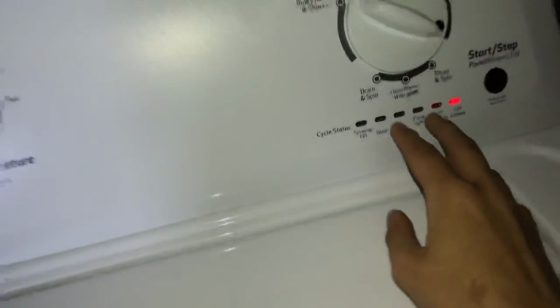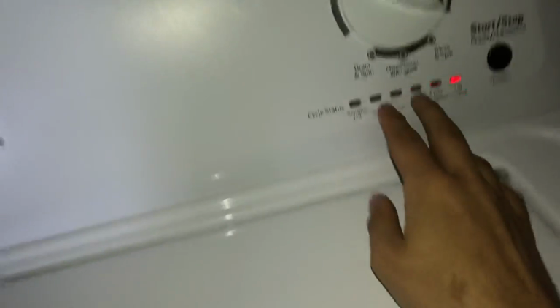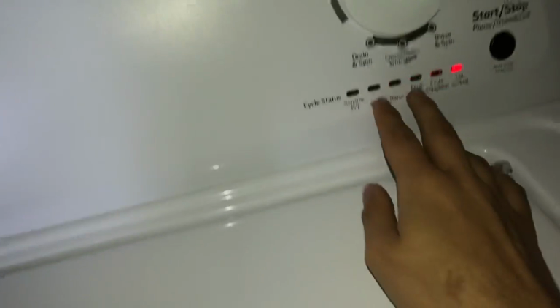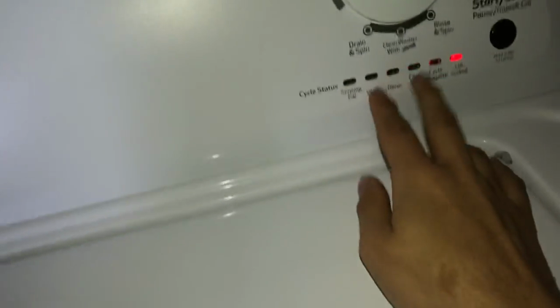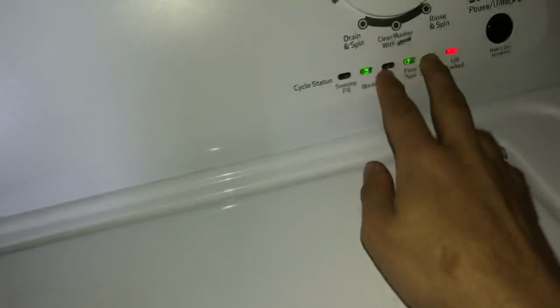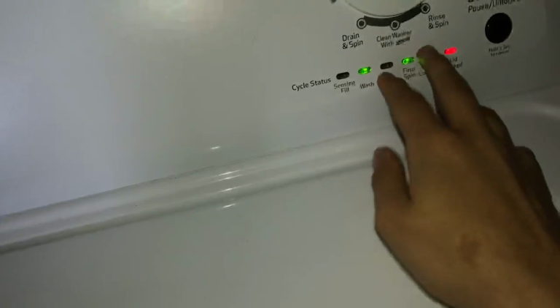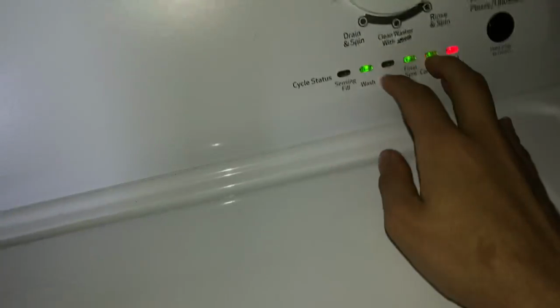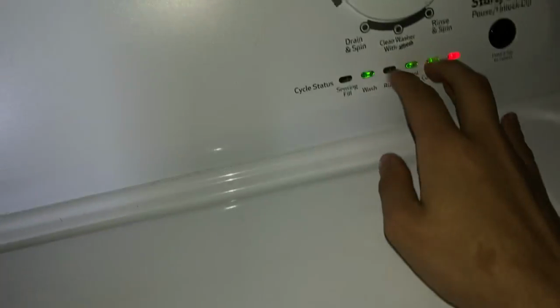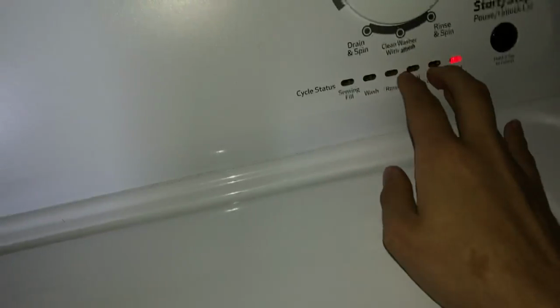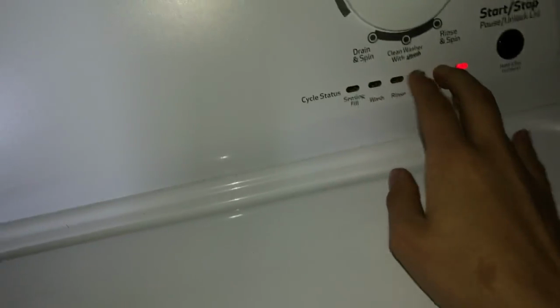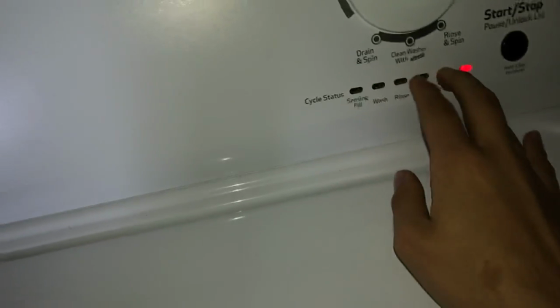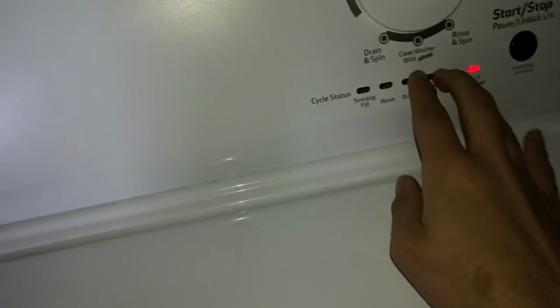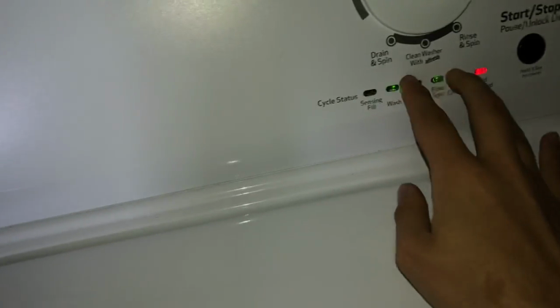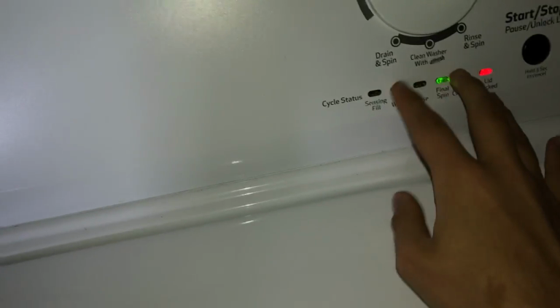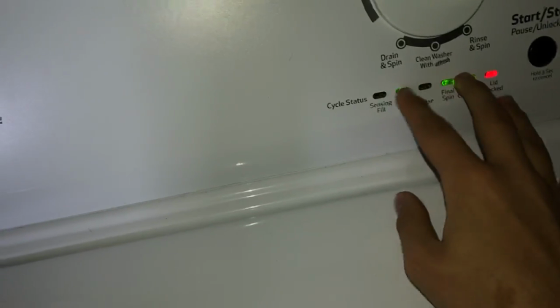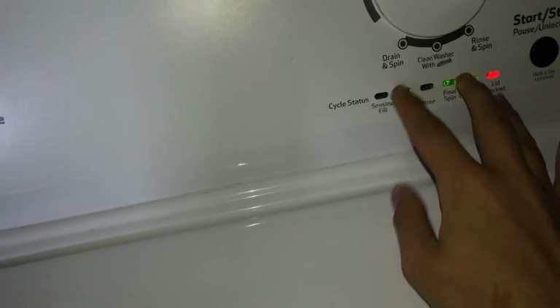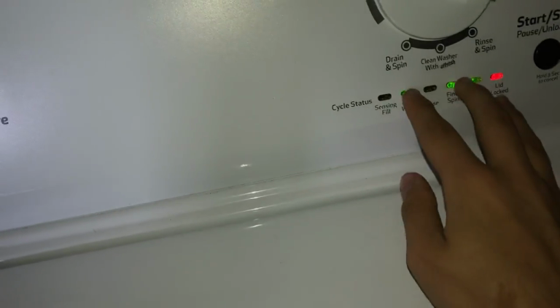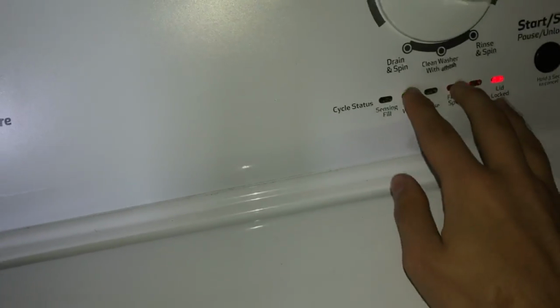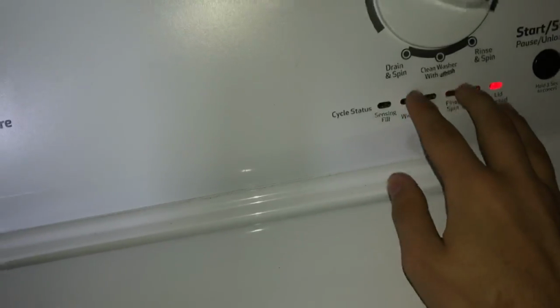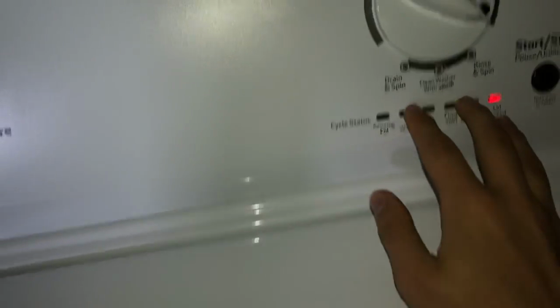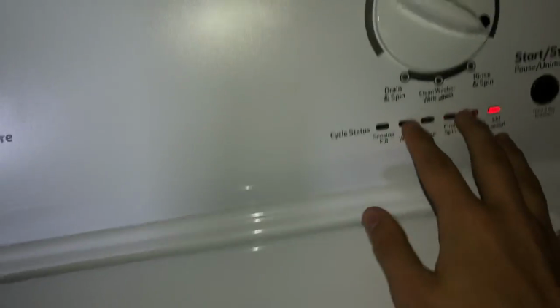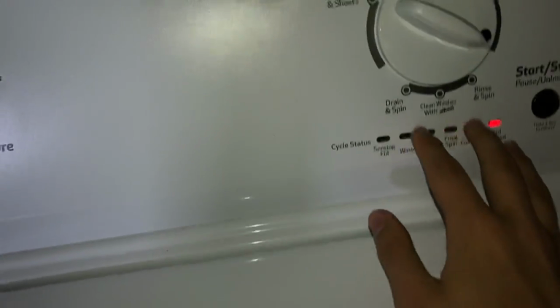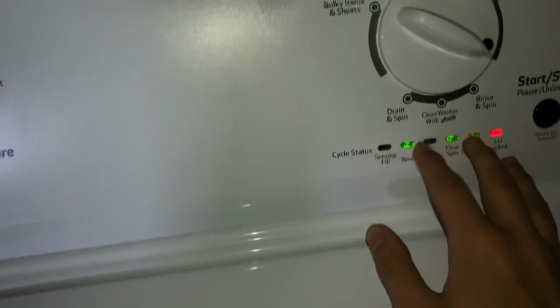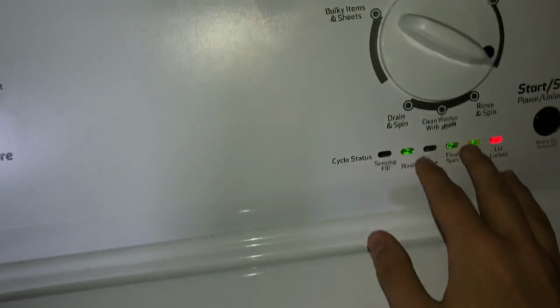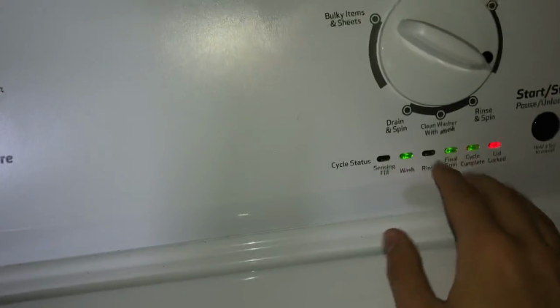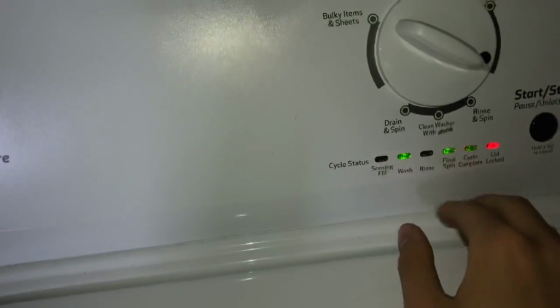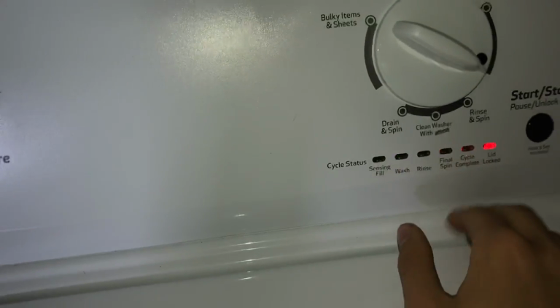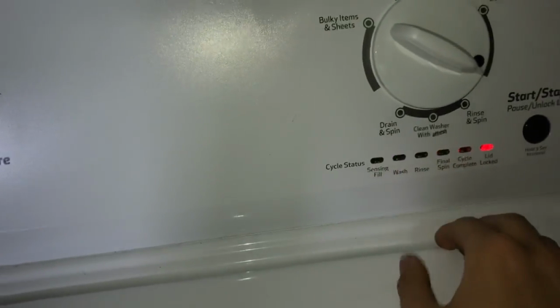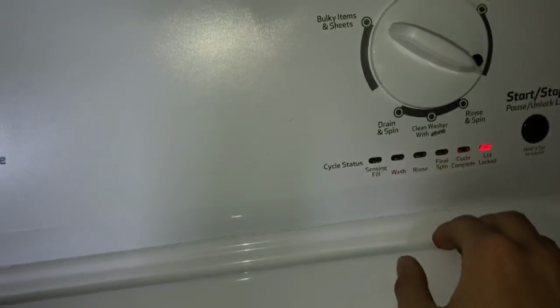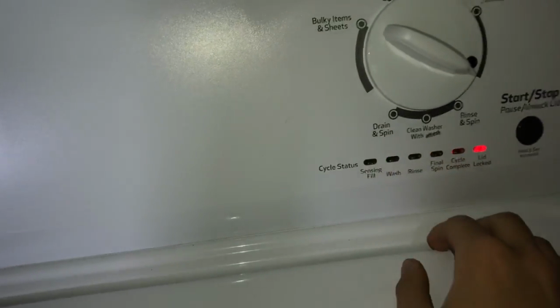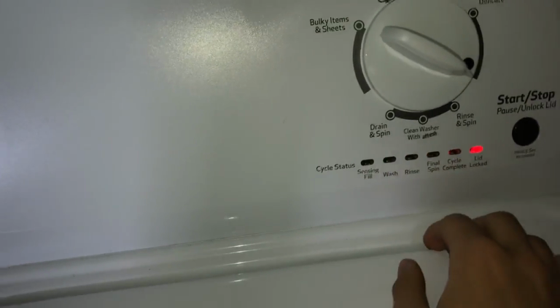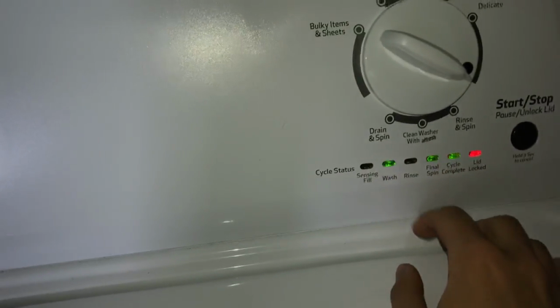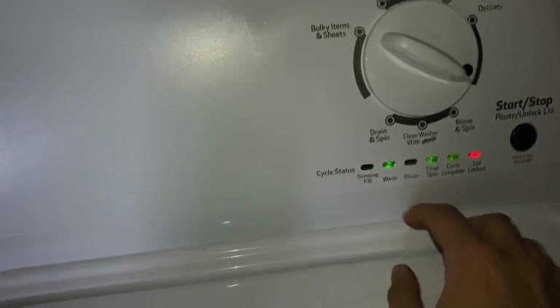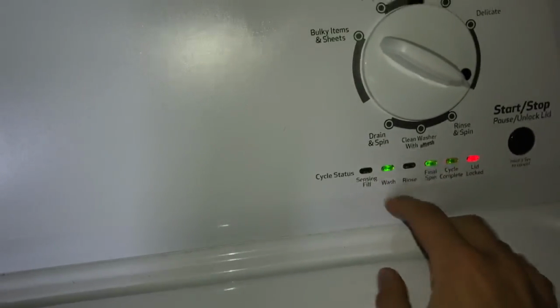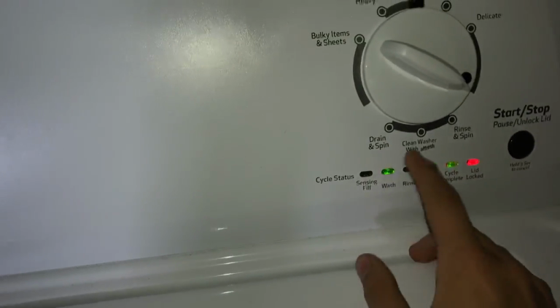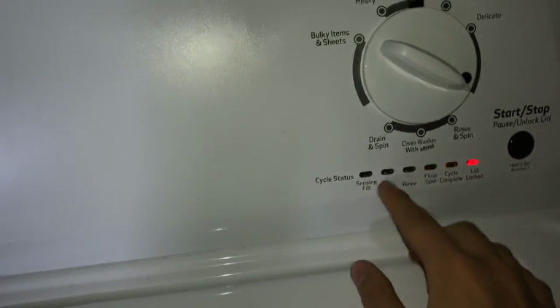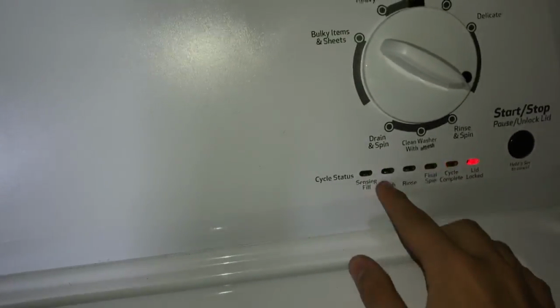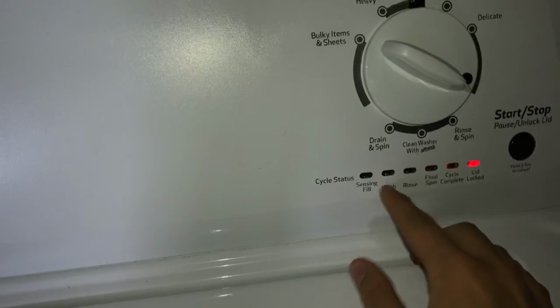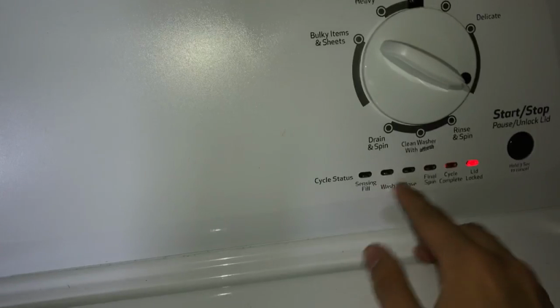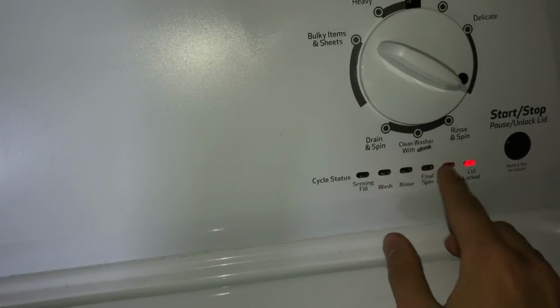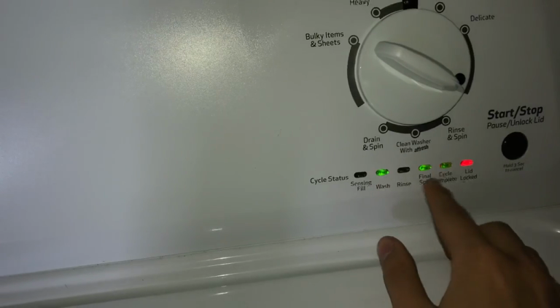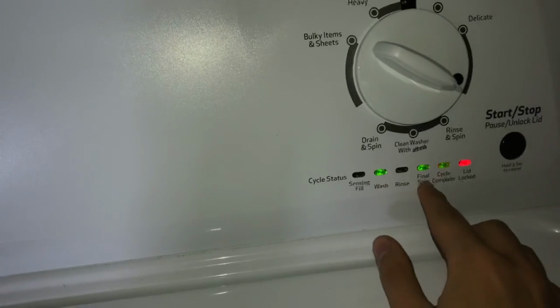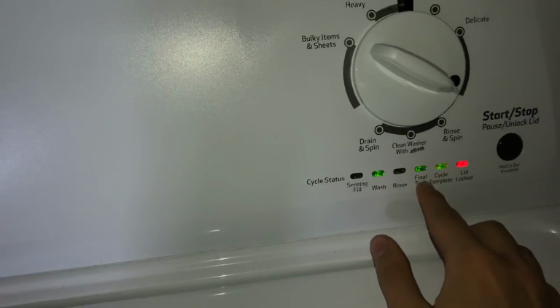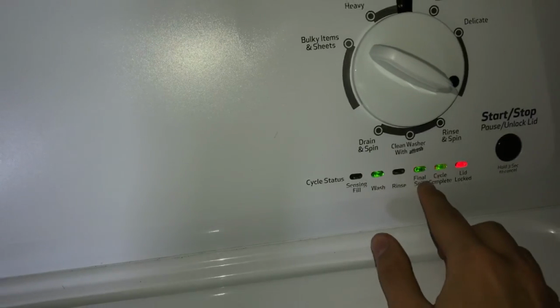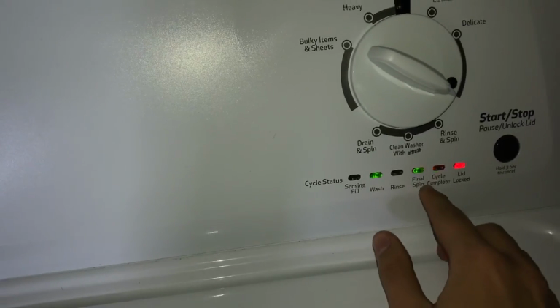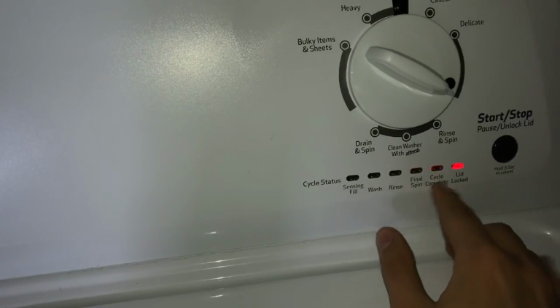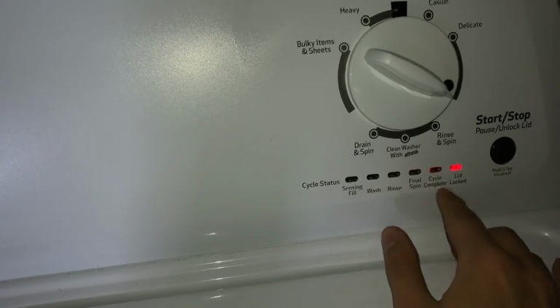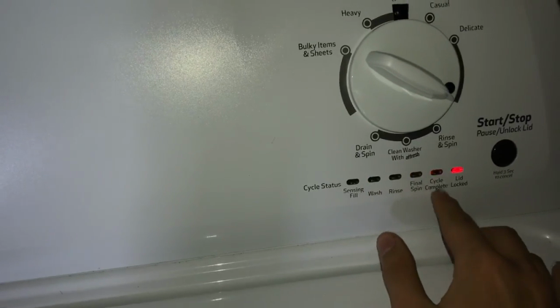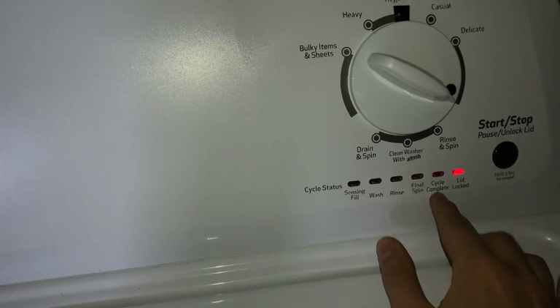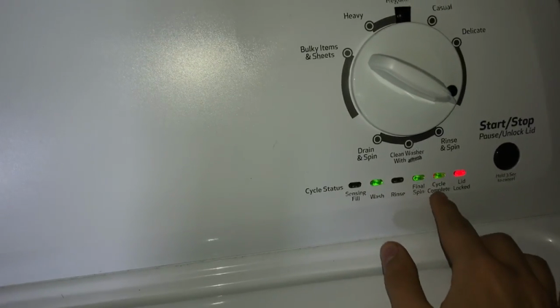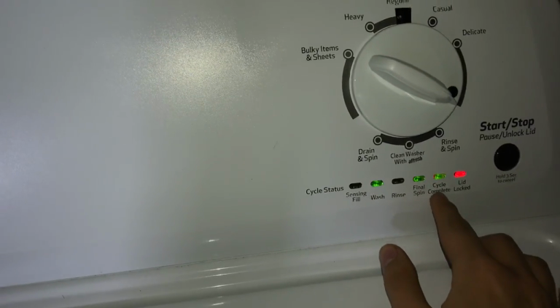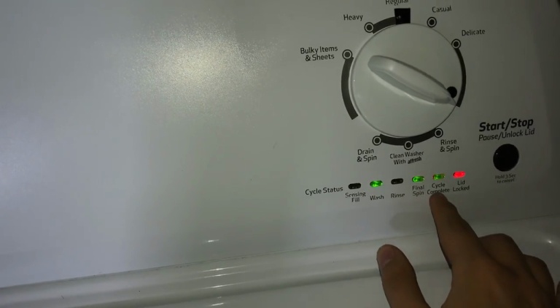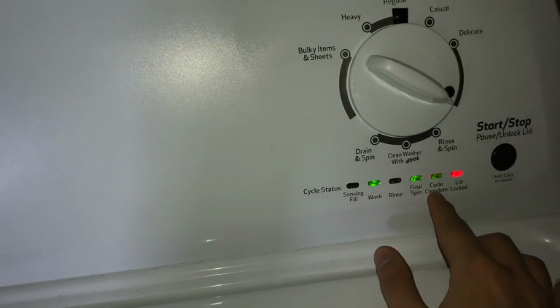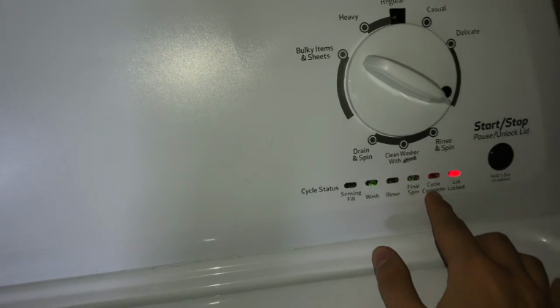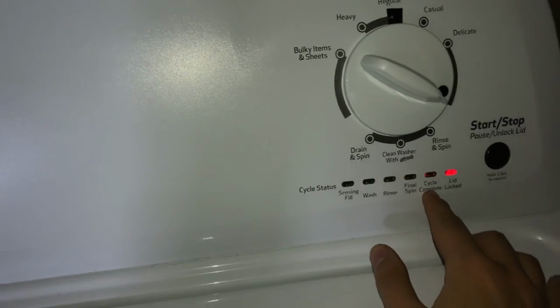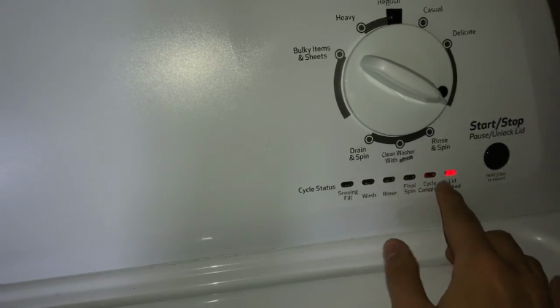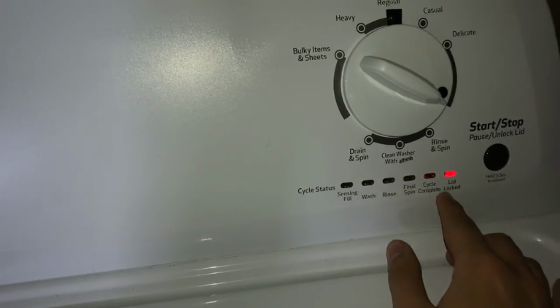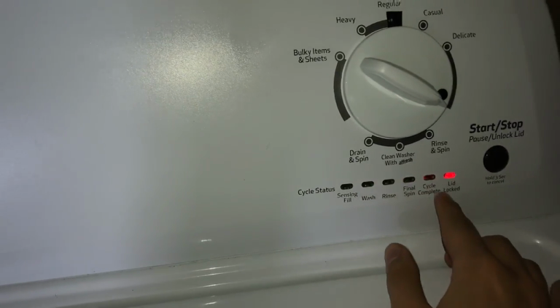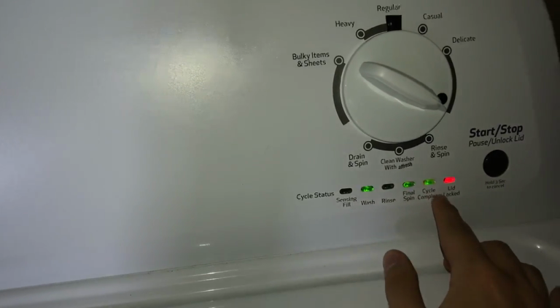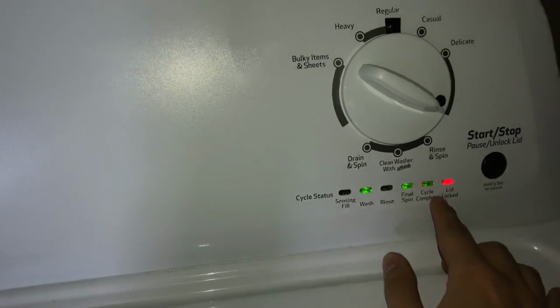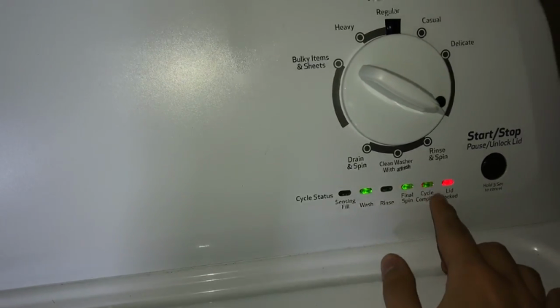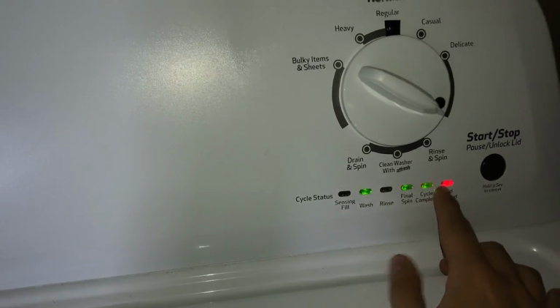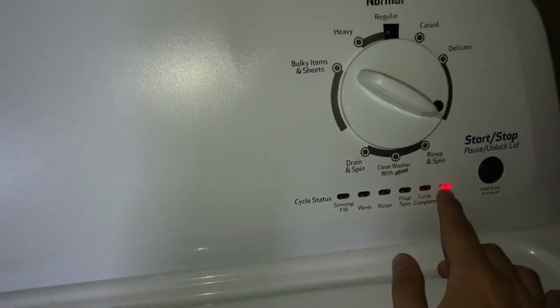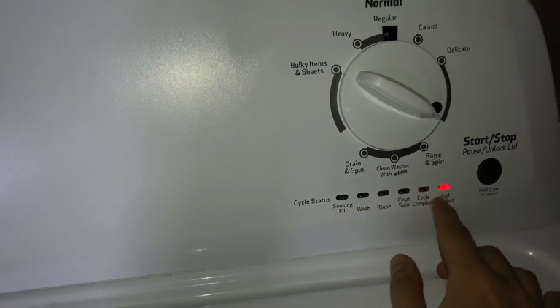Those lights right here are from the agitation test — wash, final spin, and cycle complete indicator.